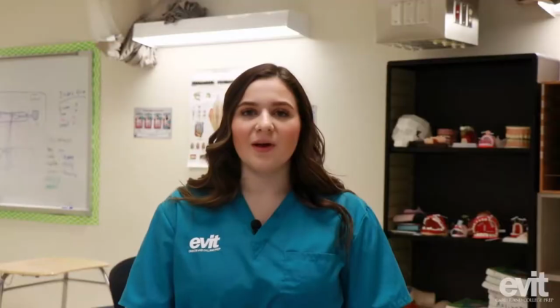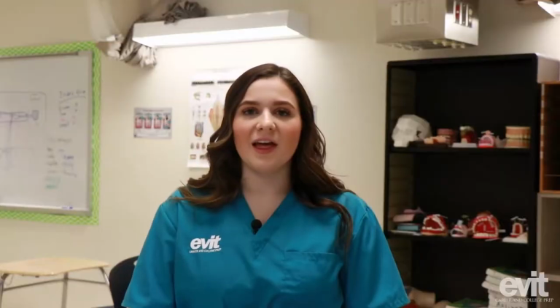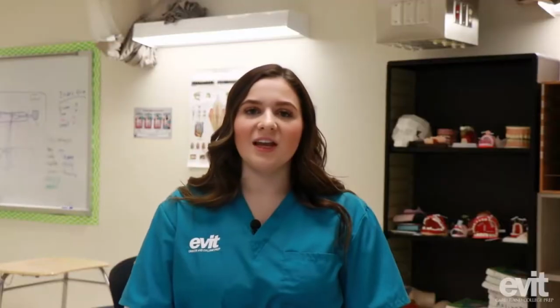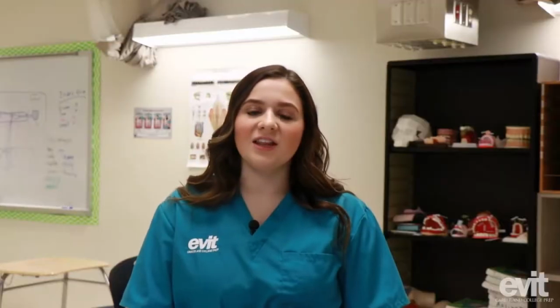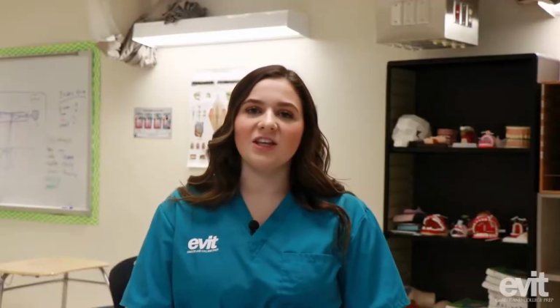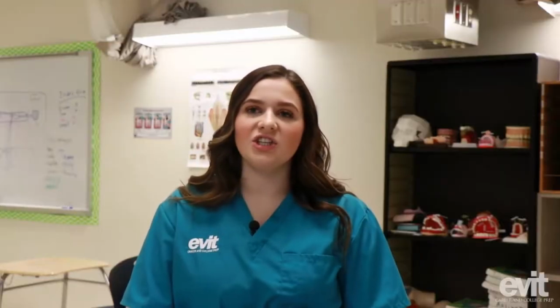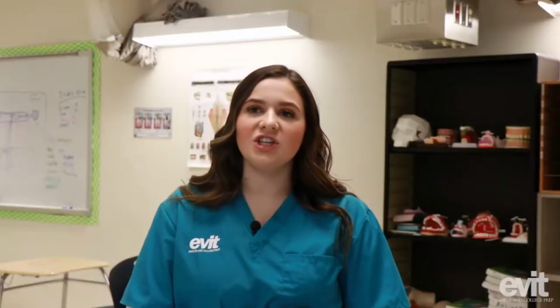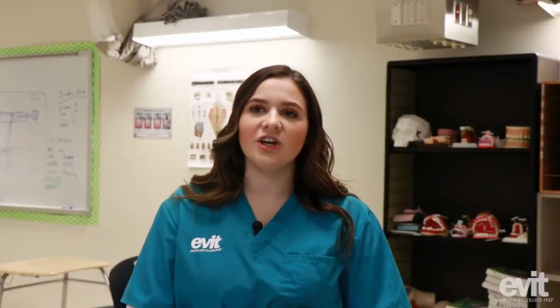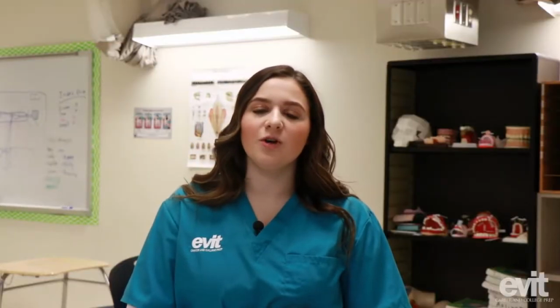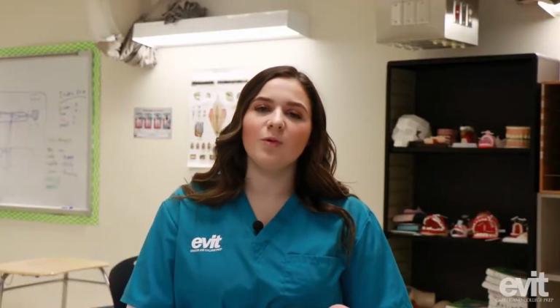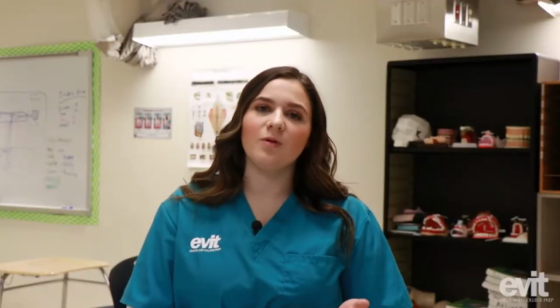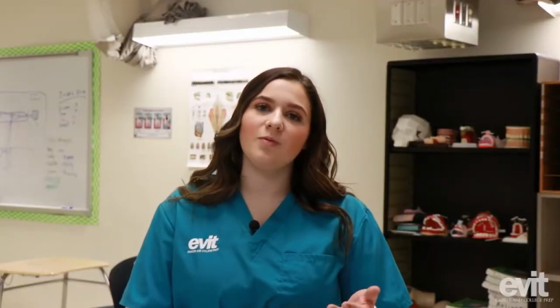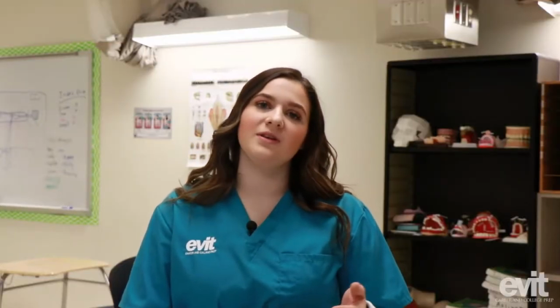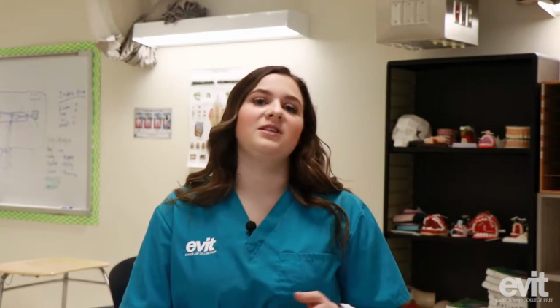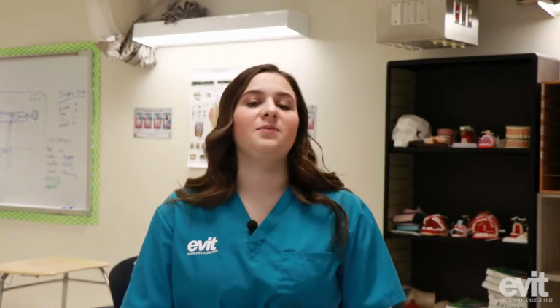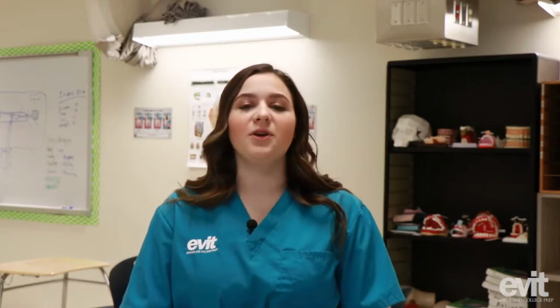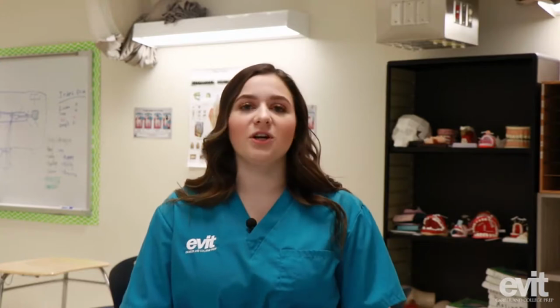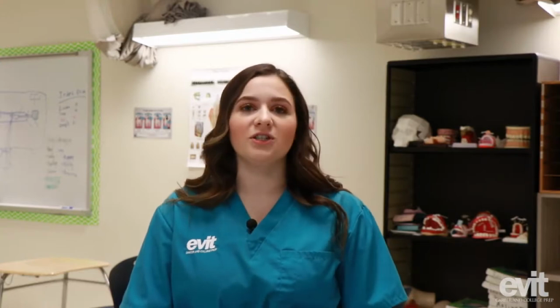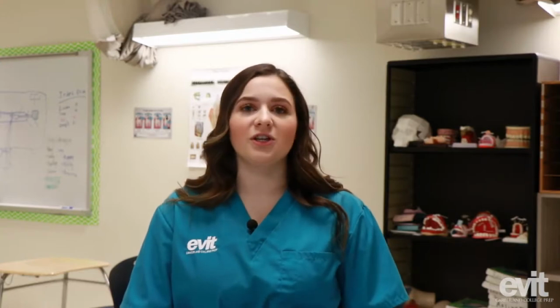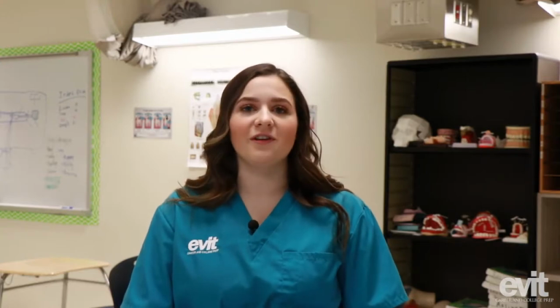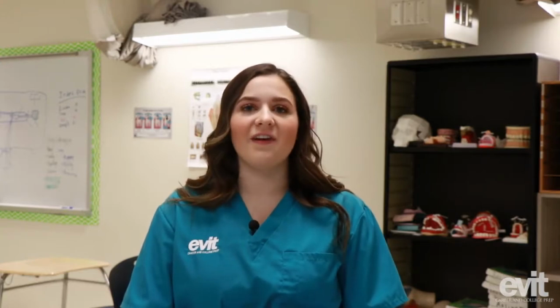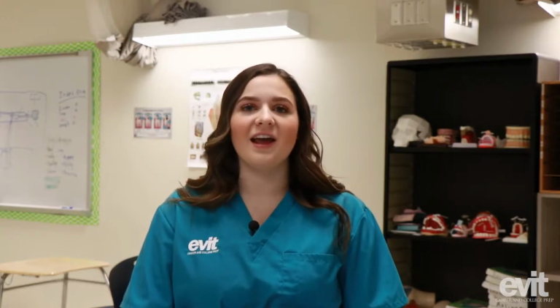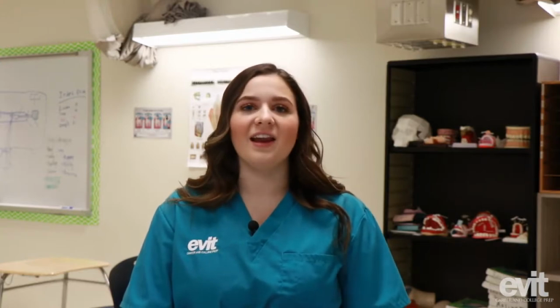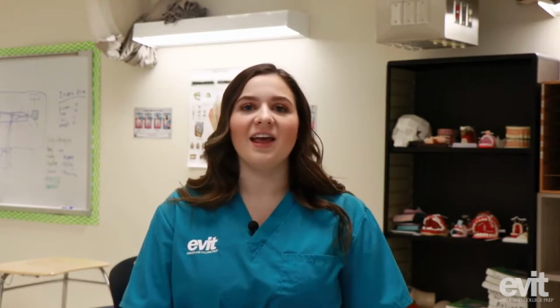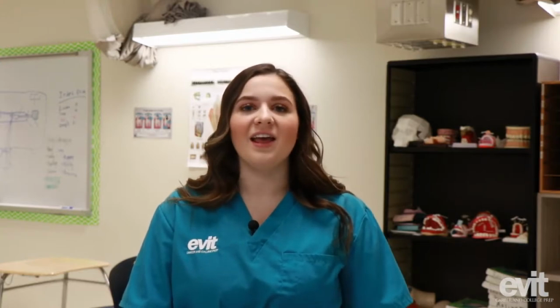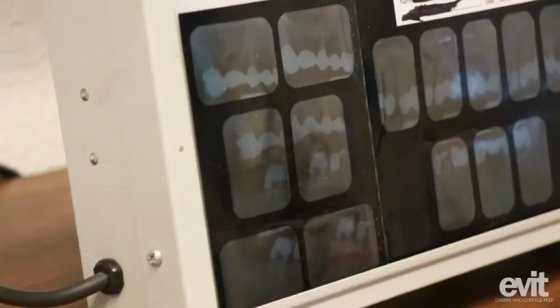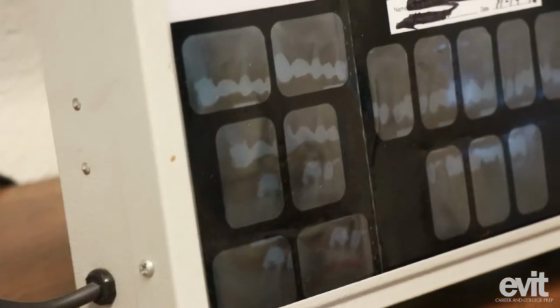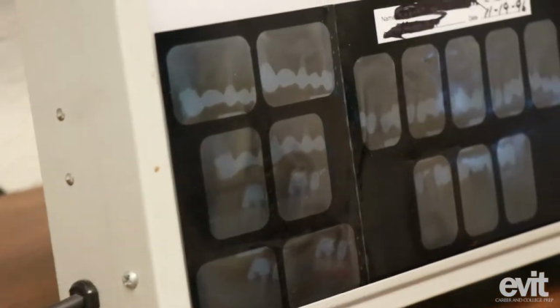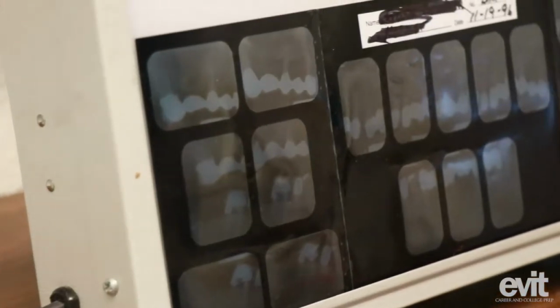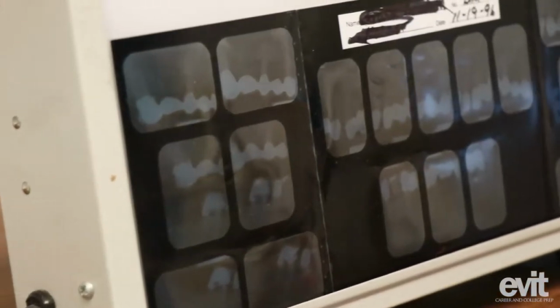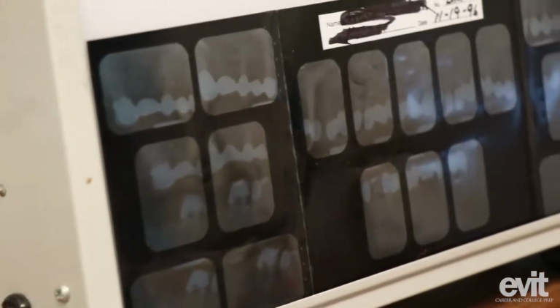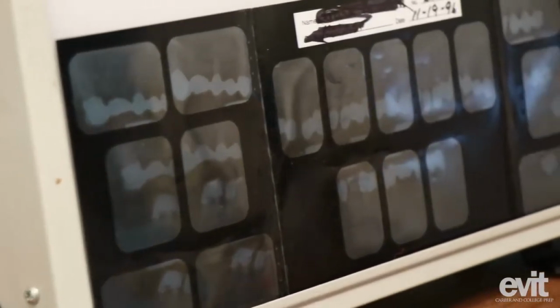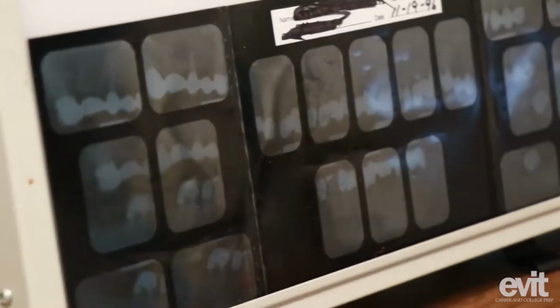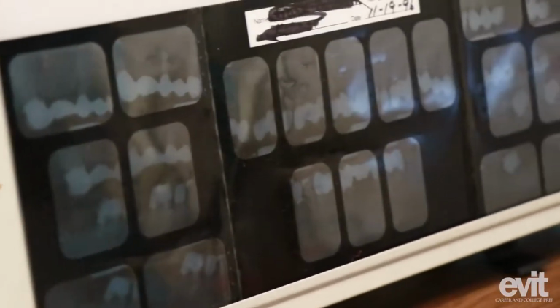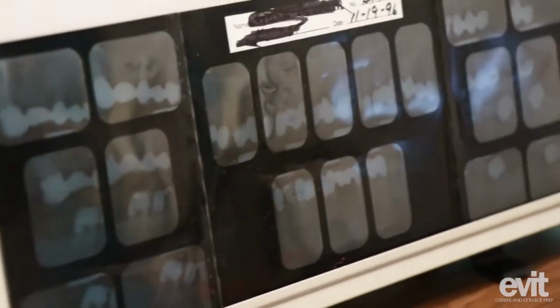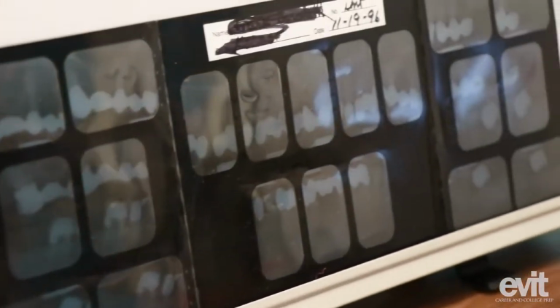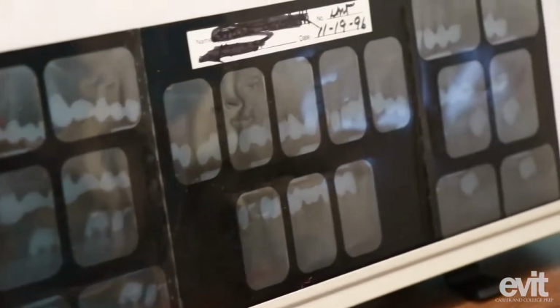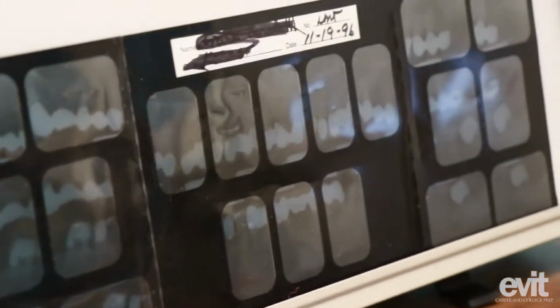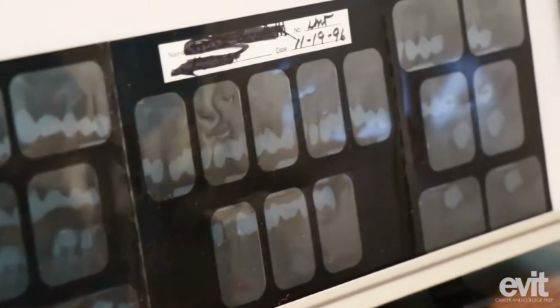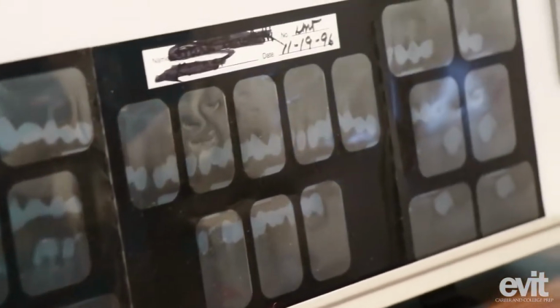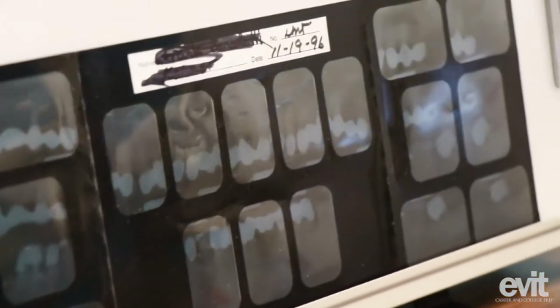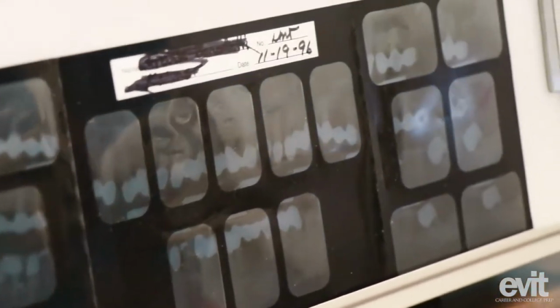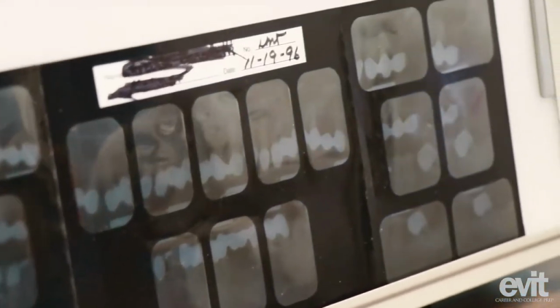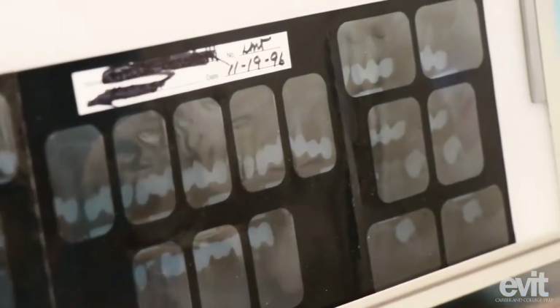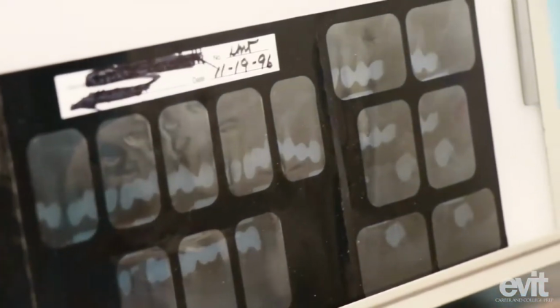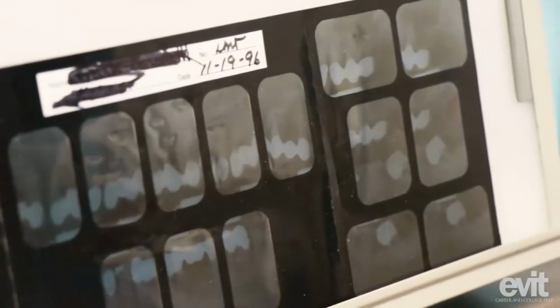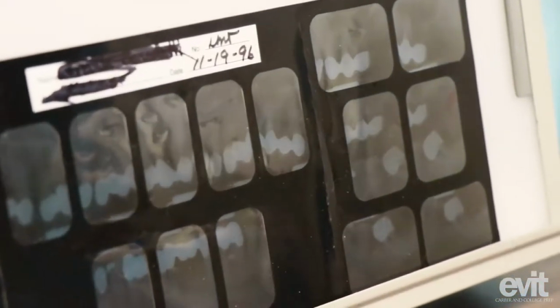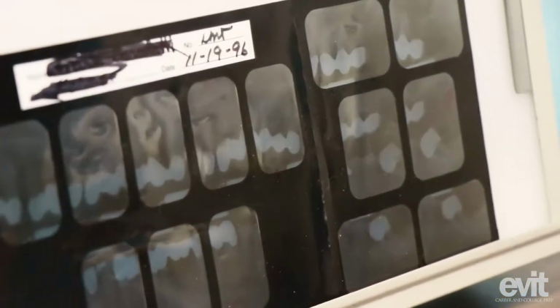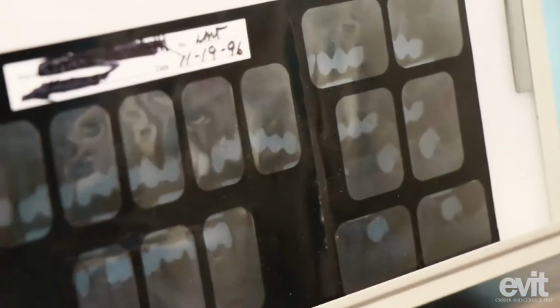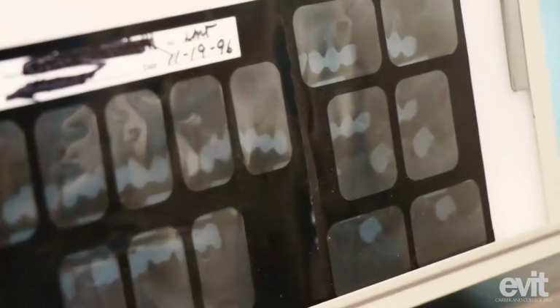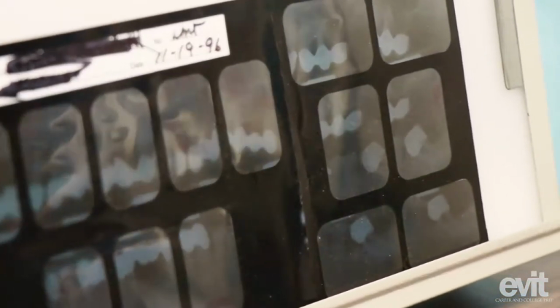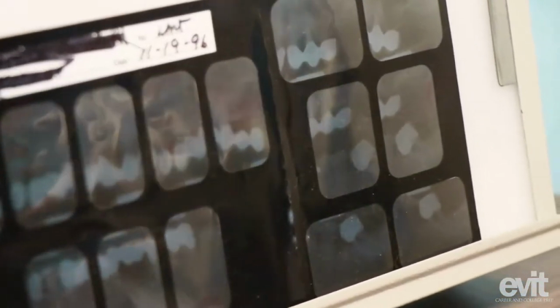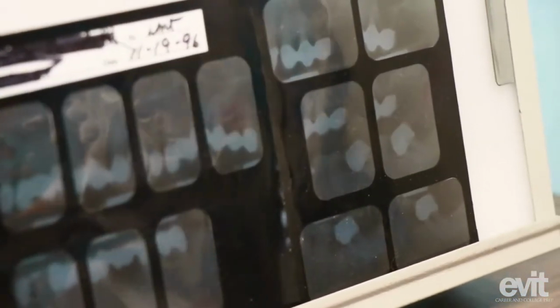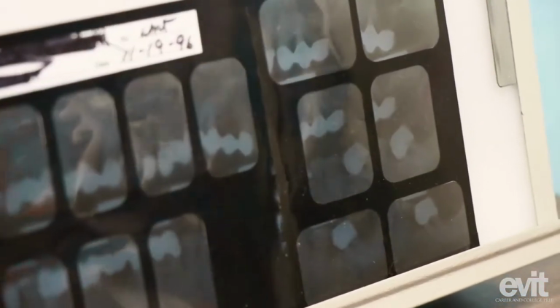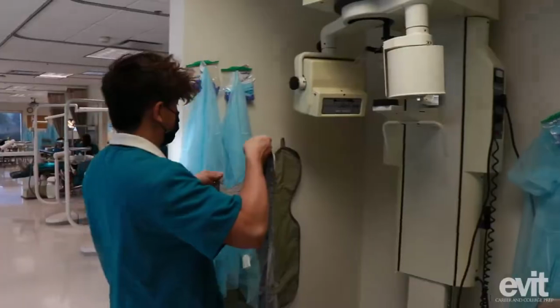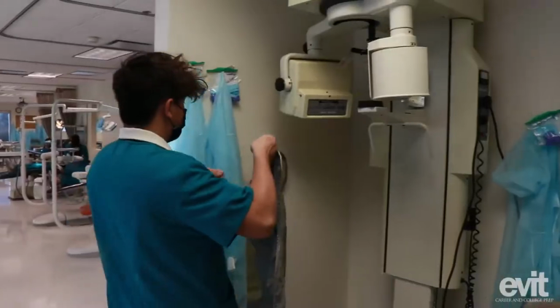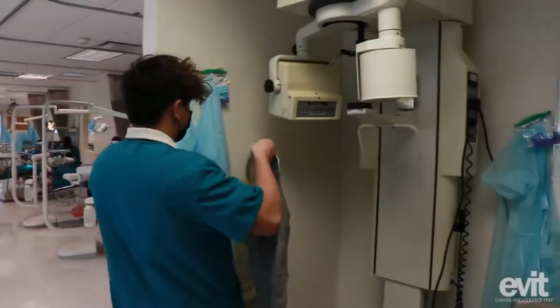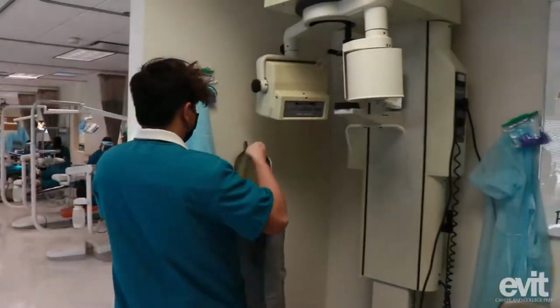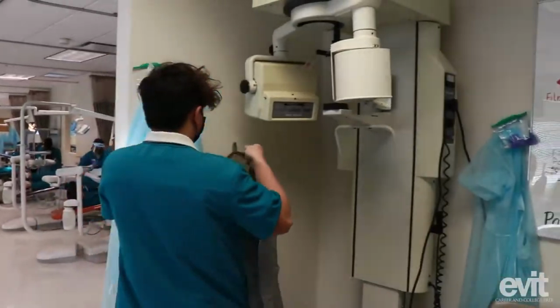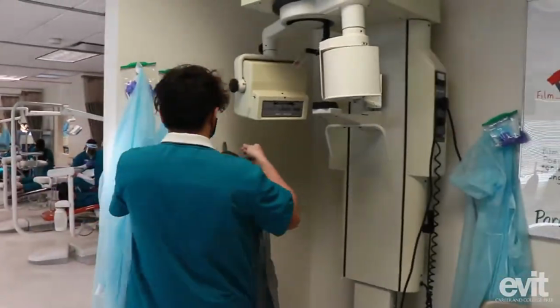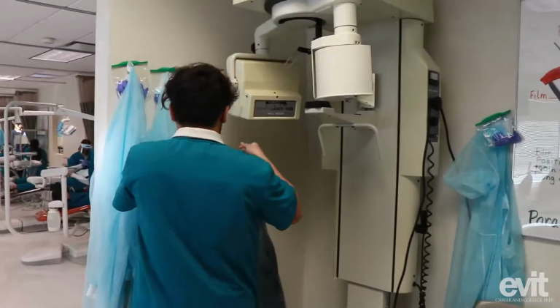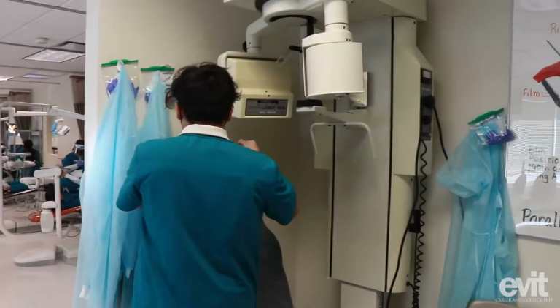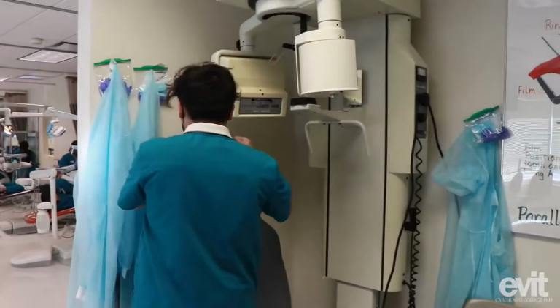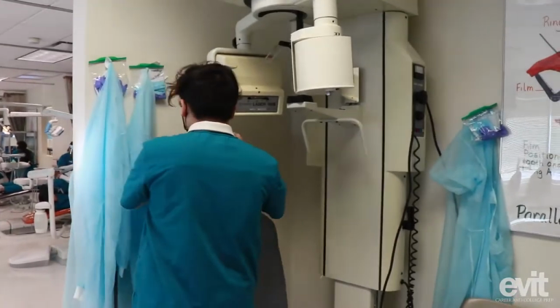By the end of this year we will be CPR certified, and then we get certified to take dental x-rays in an office through the RHS exam.